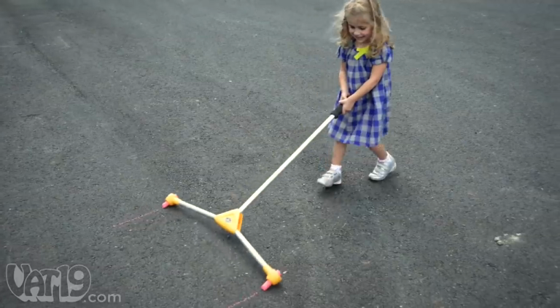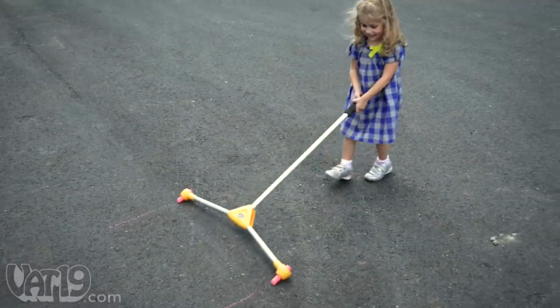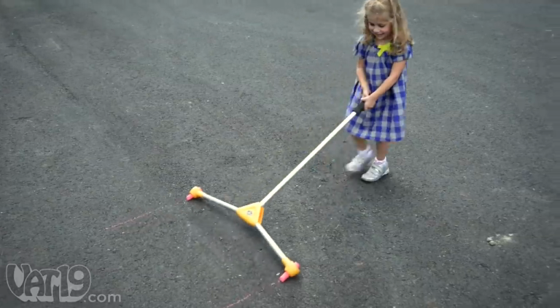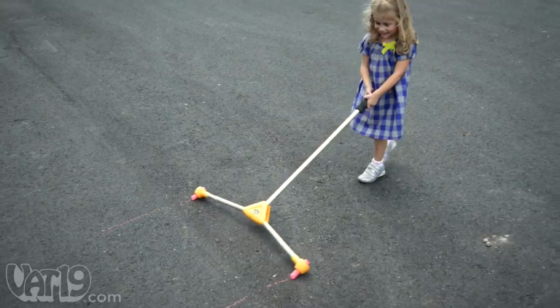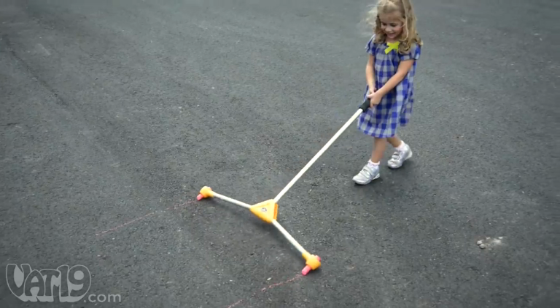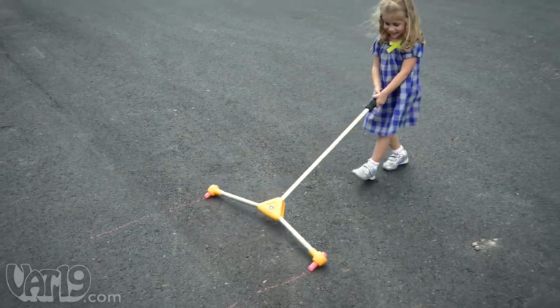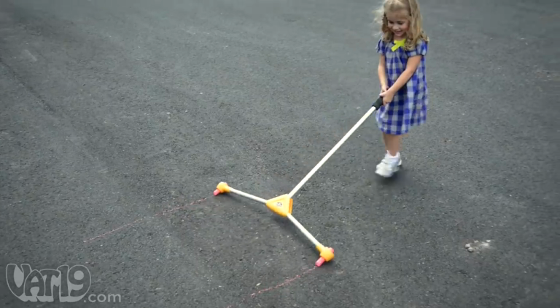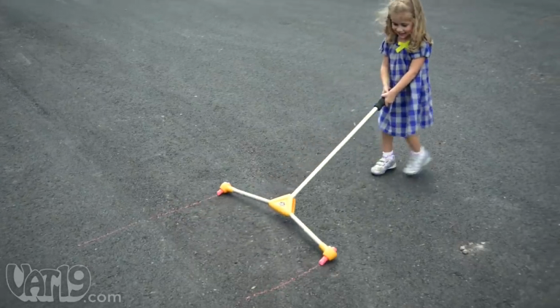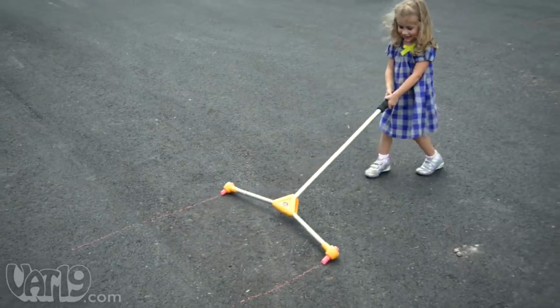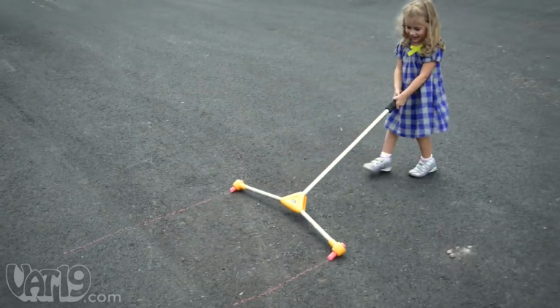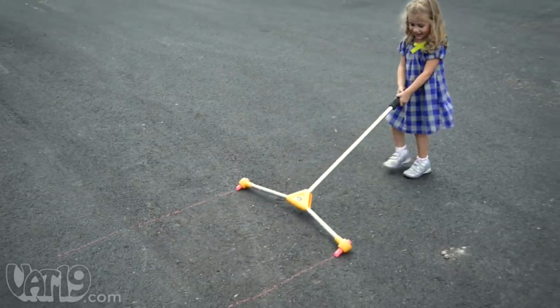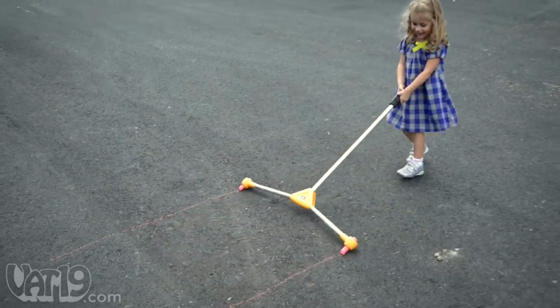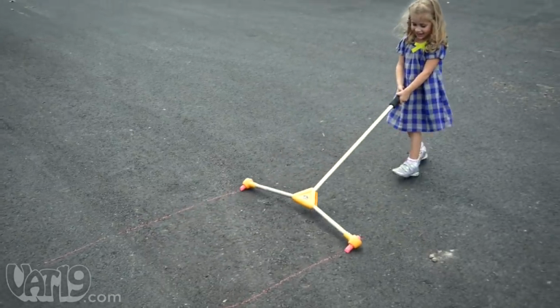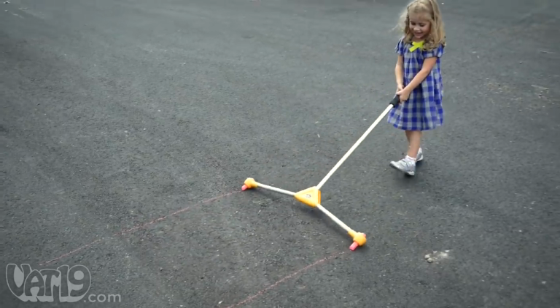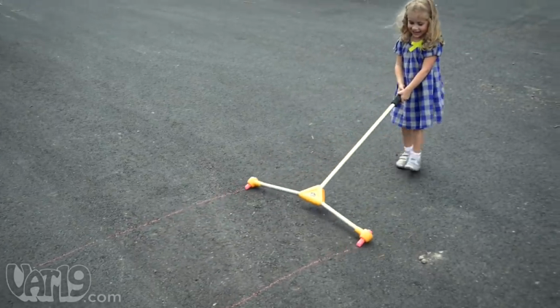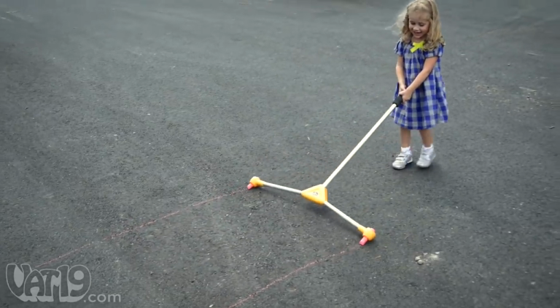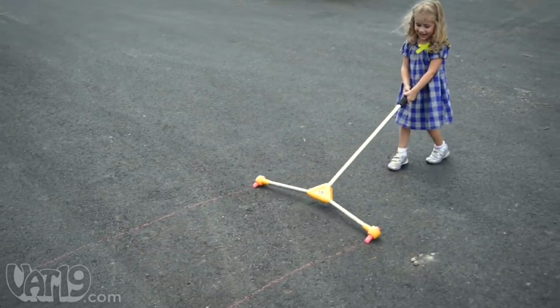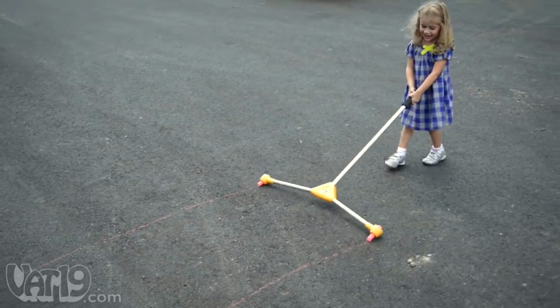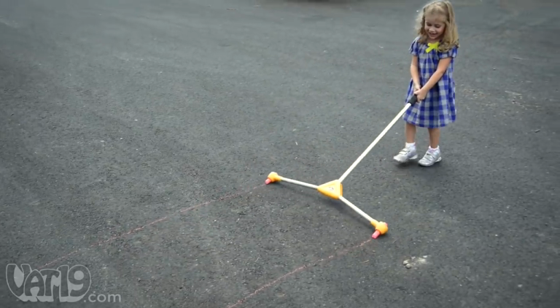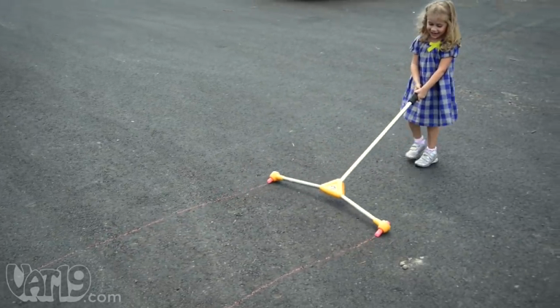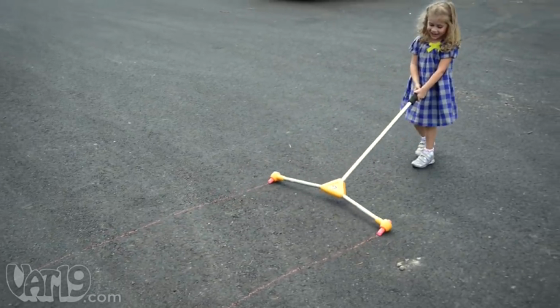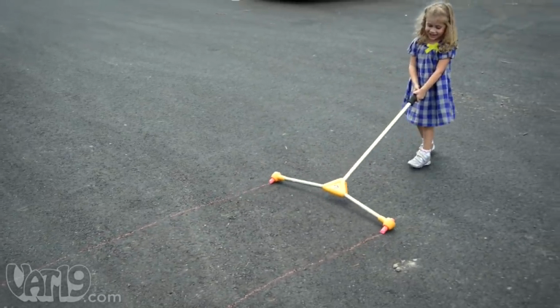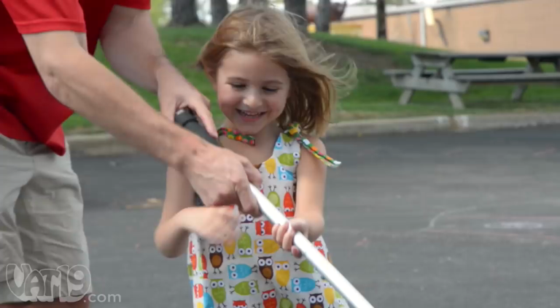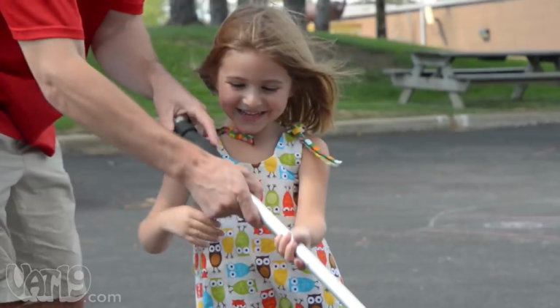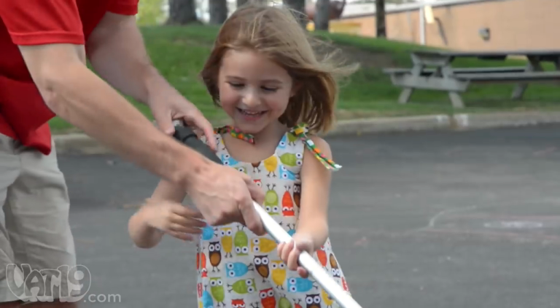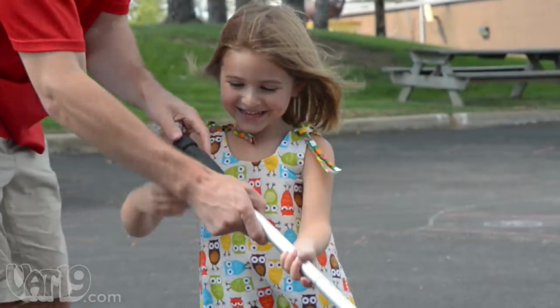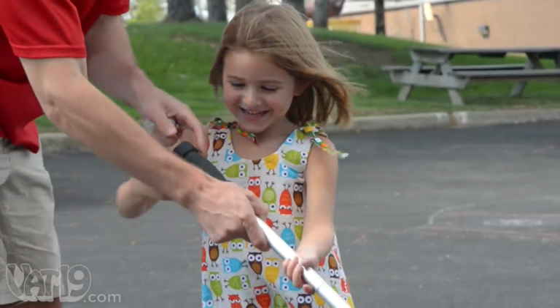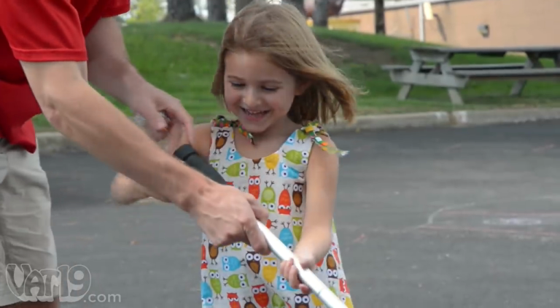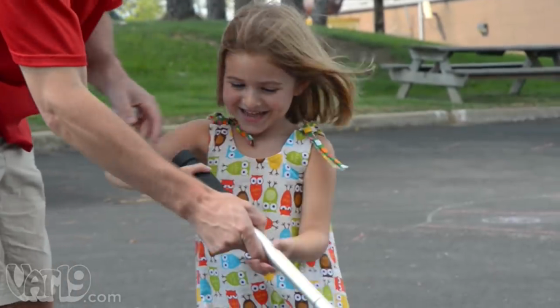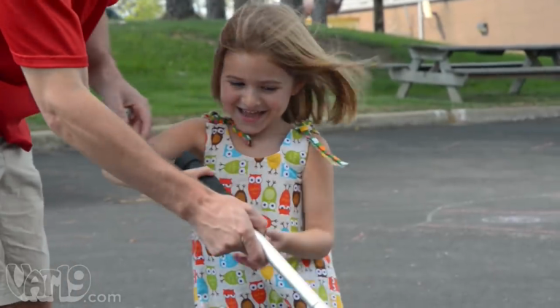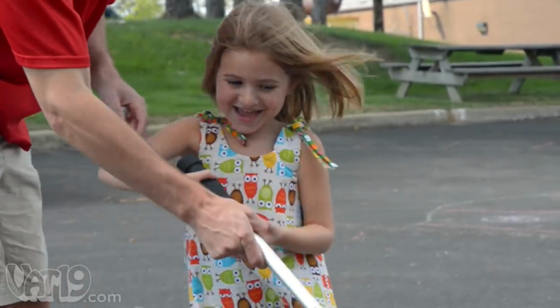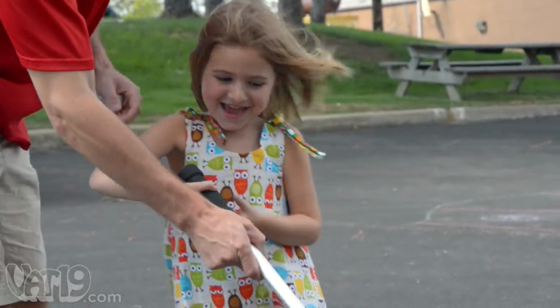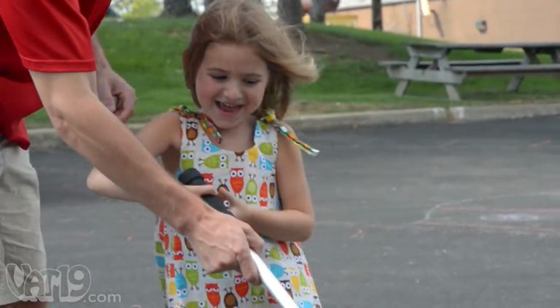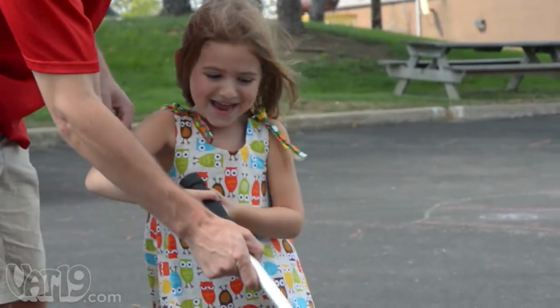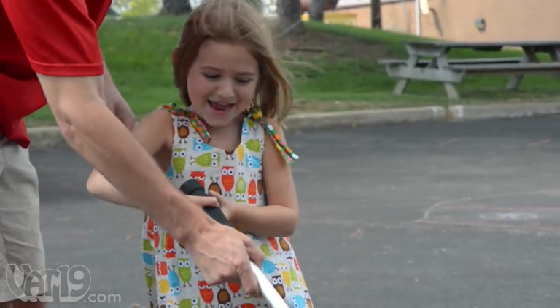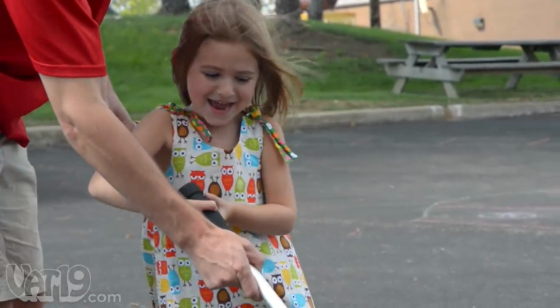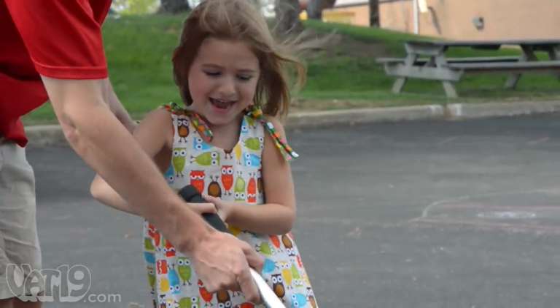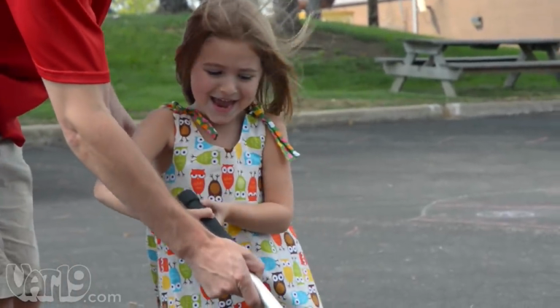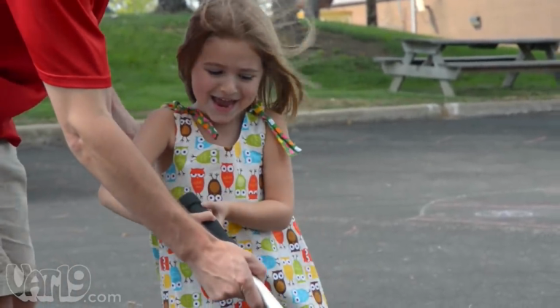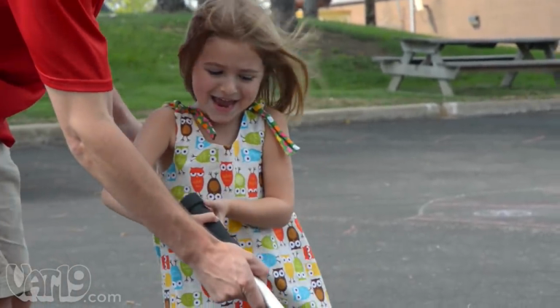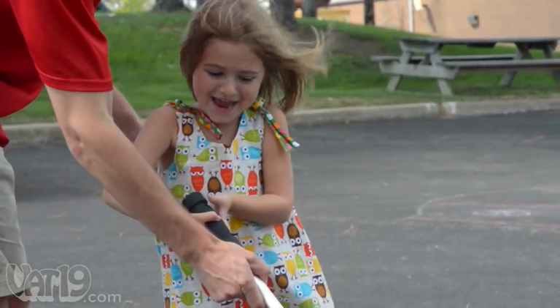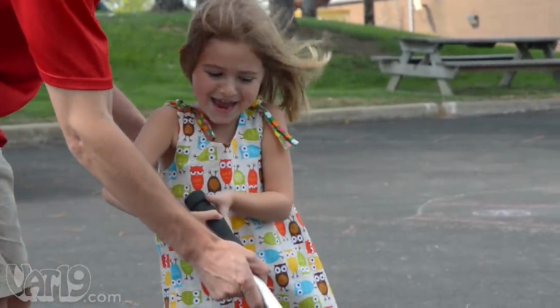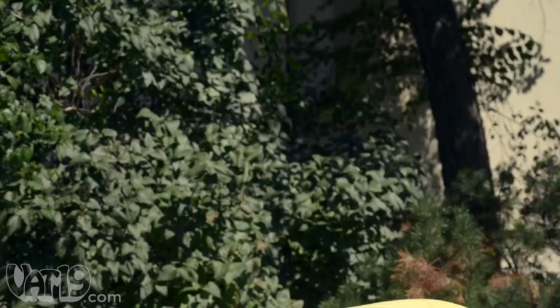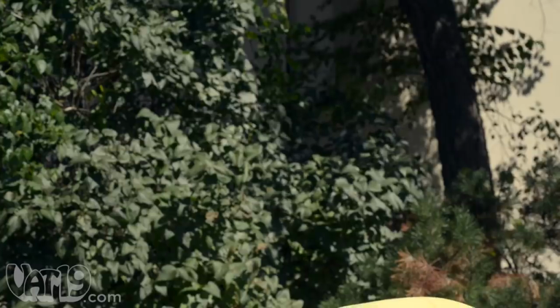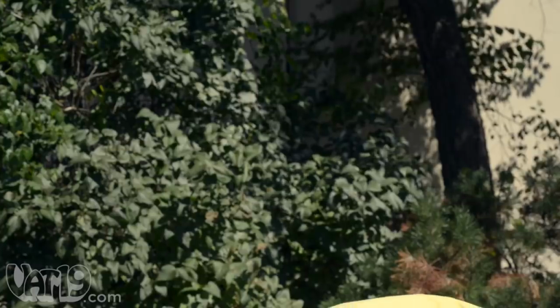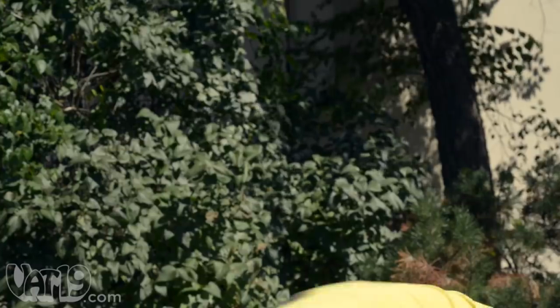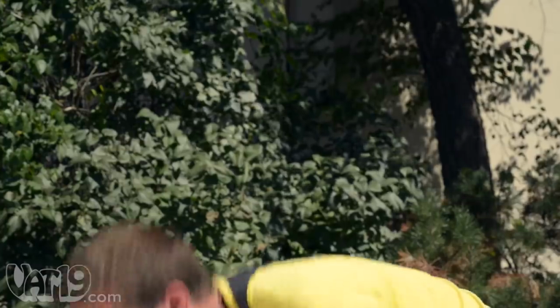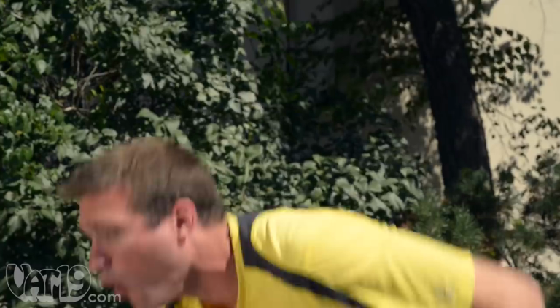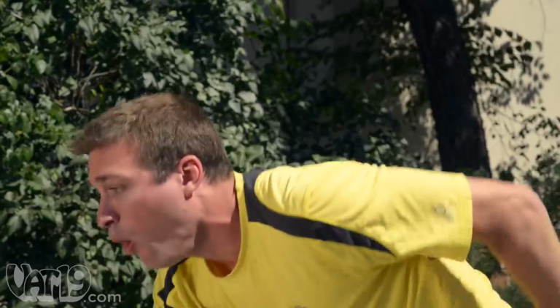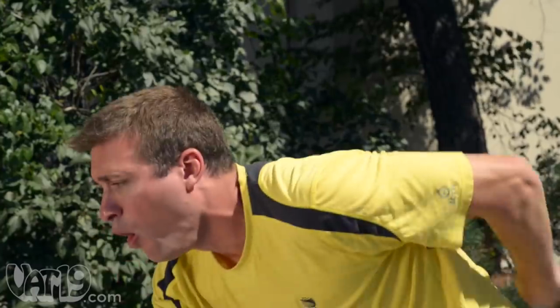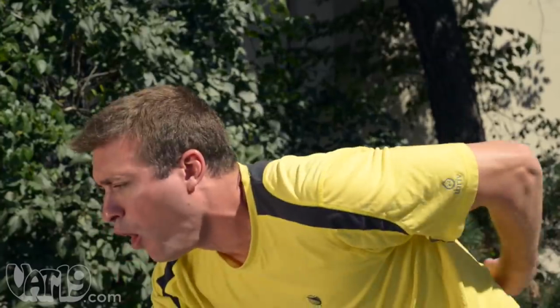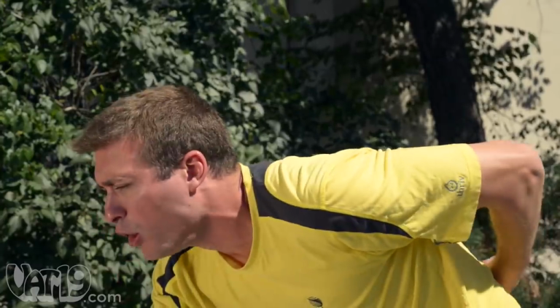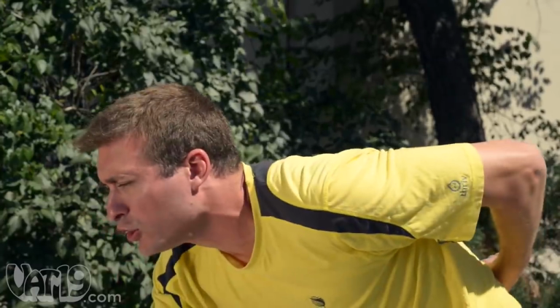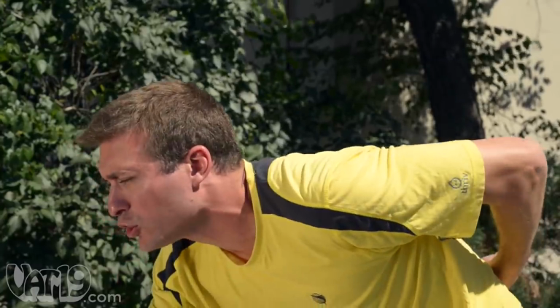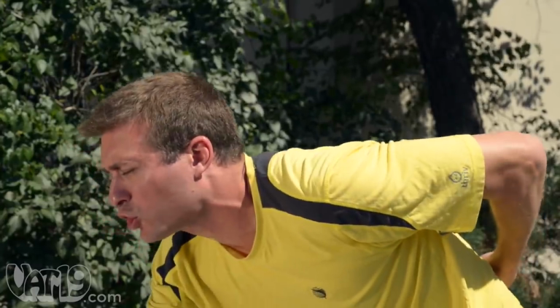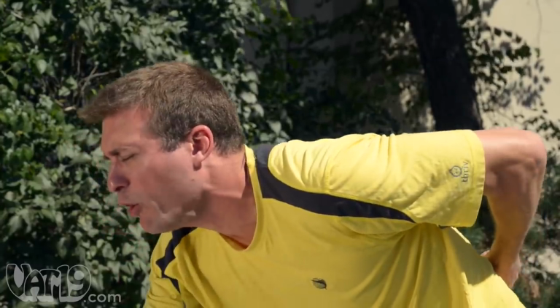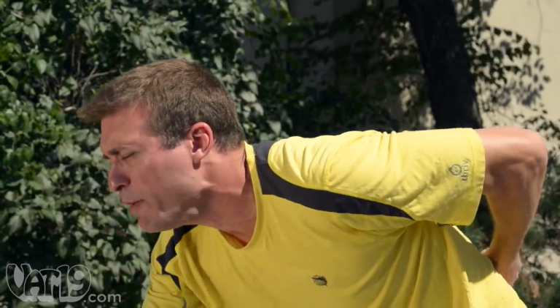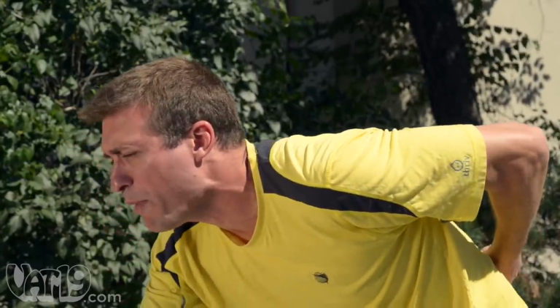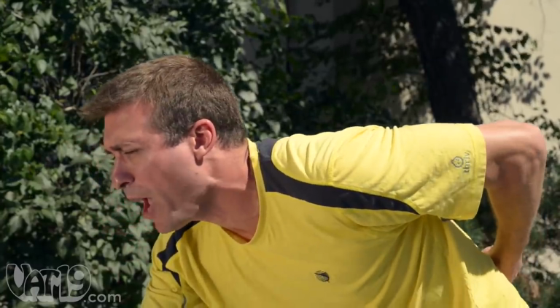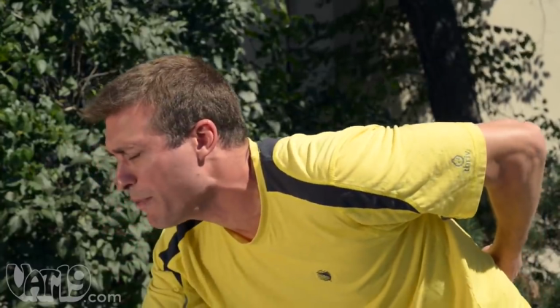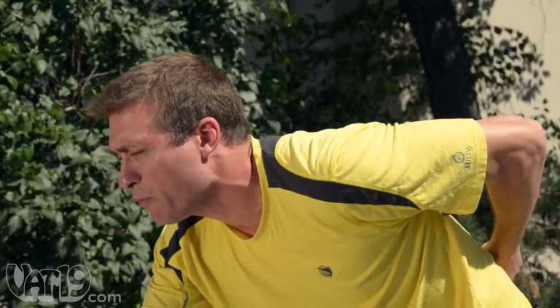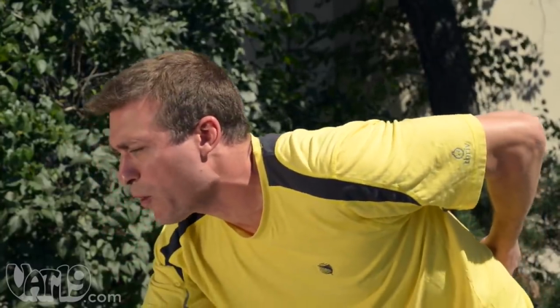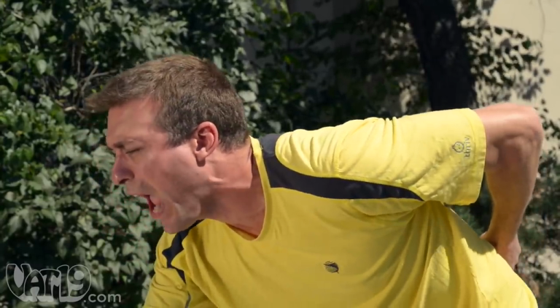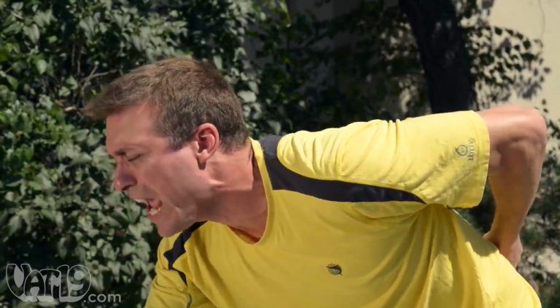Children can easily draw their own paths, and parents can help without throwing out their back. Oh, sweet baby, race!